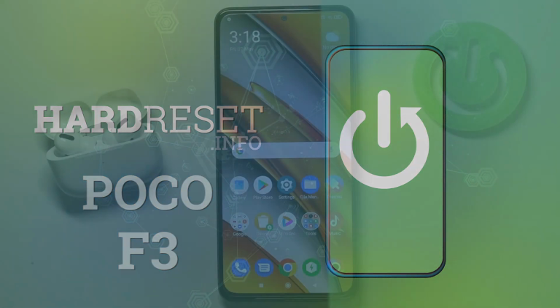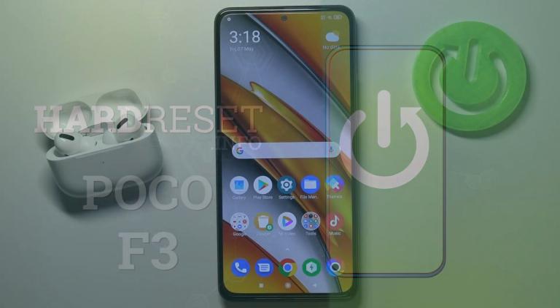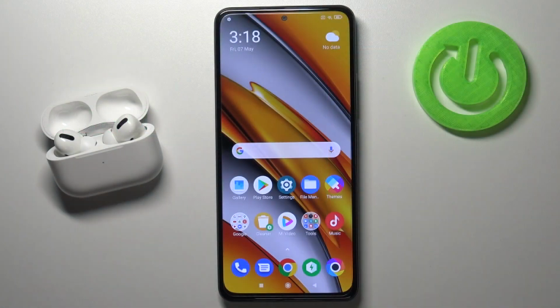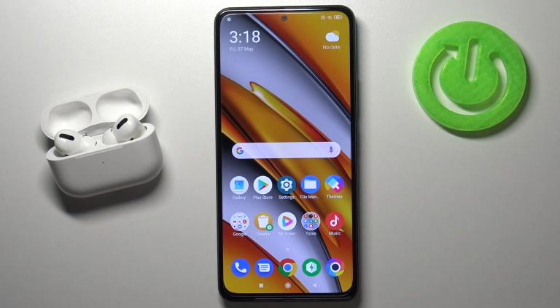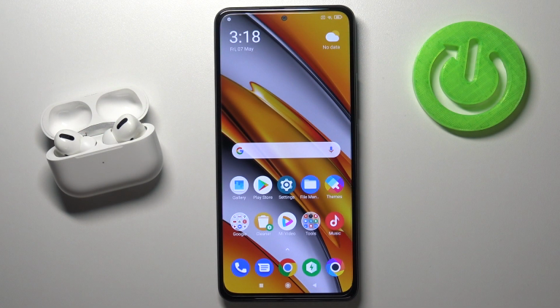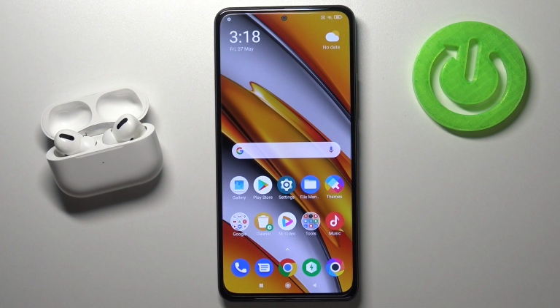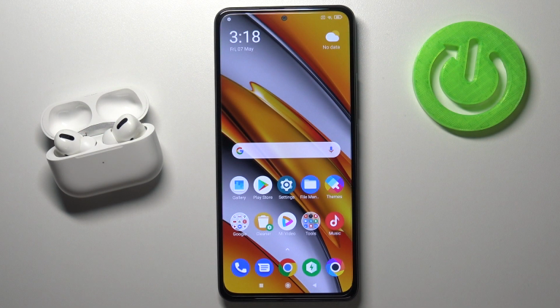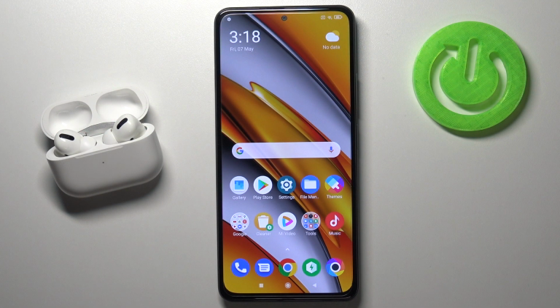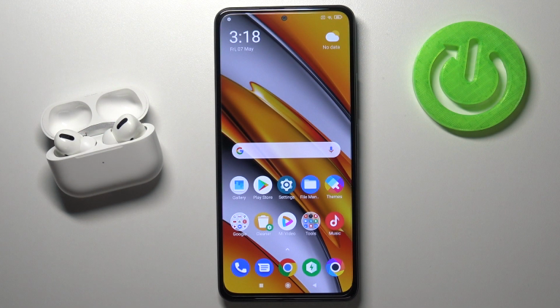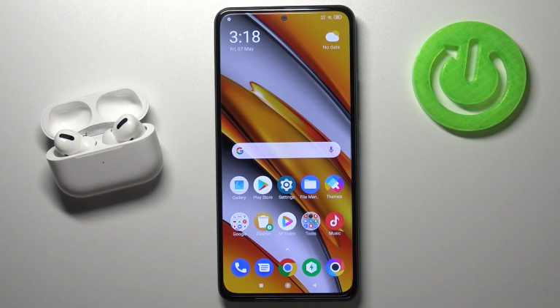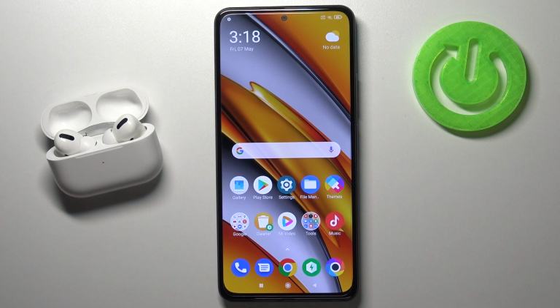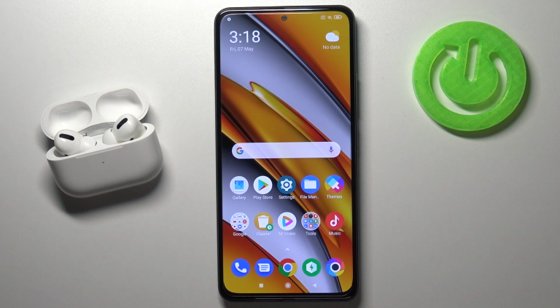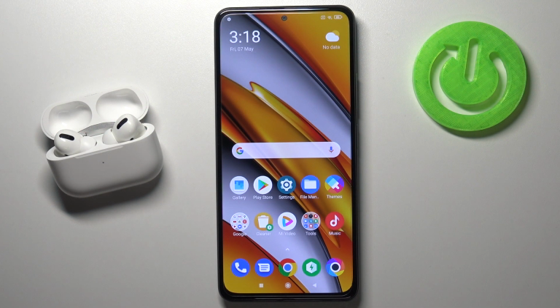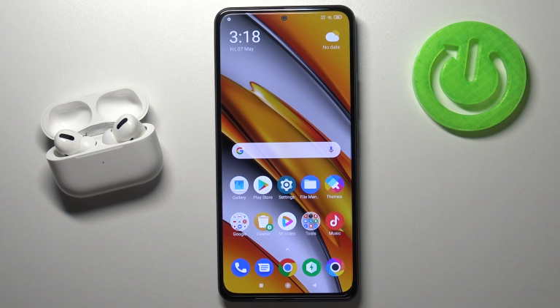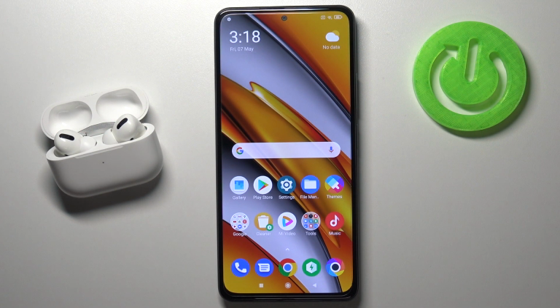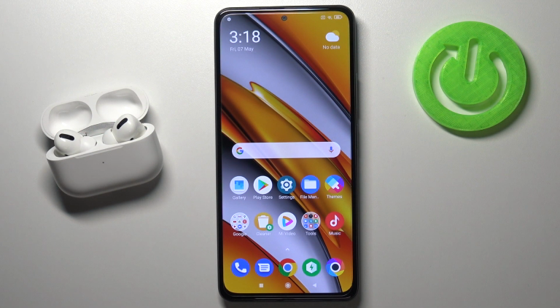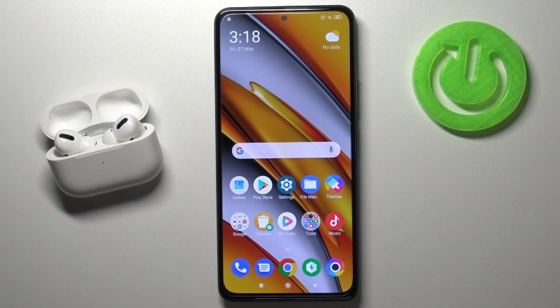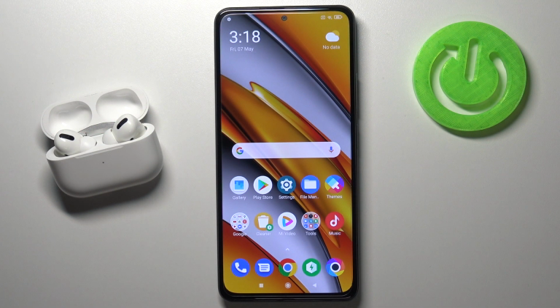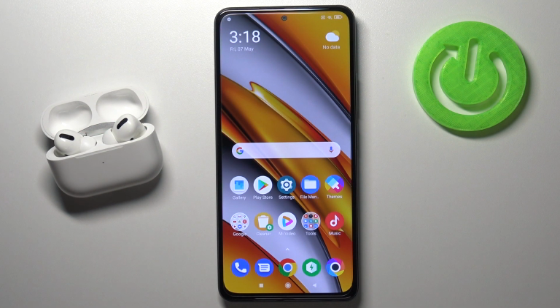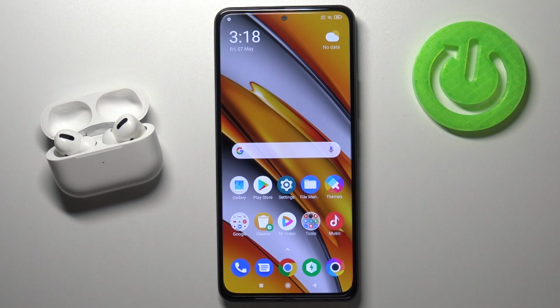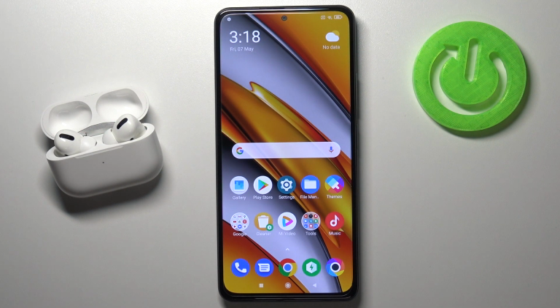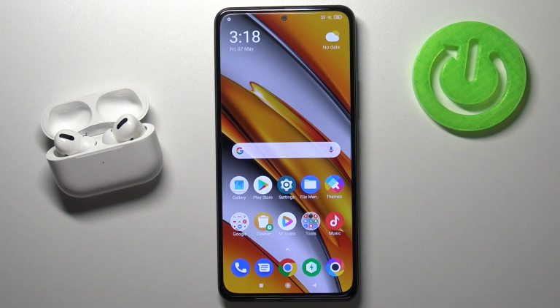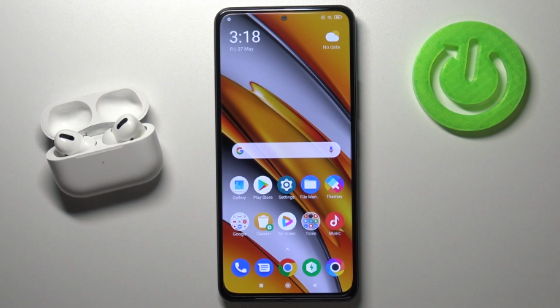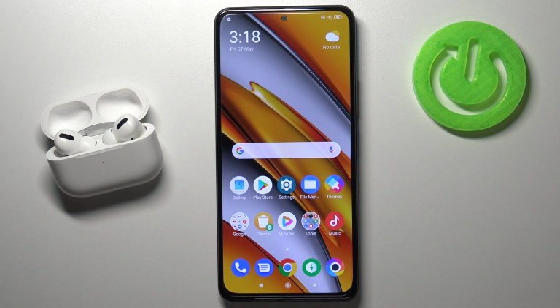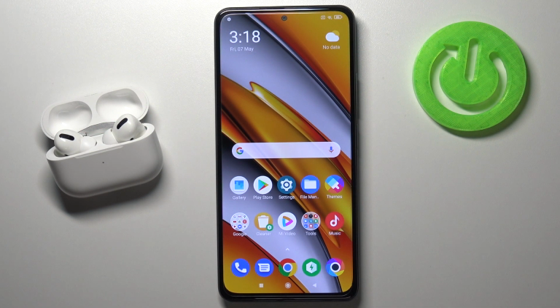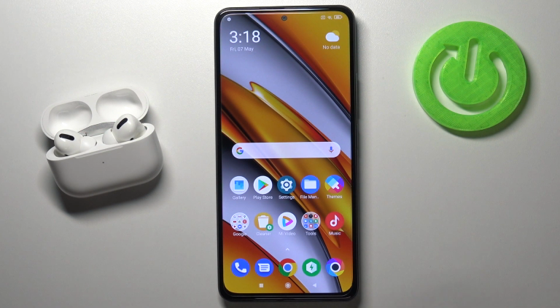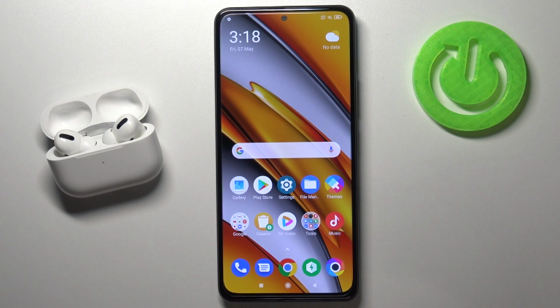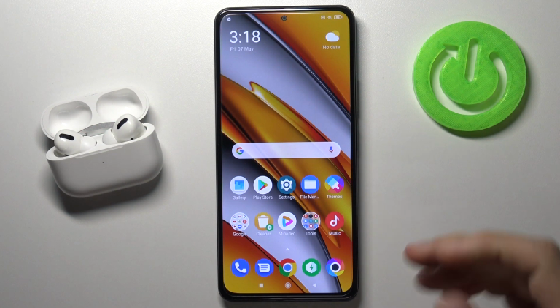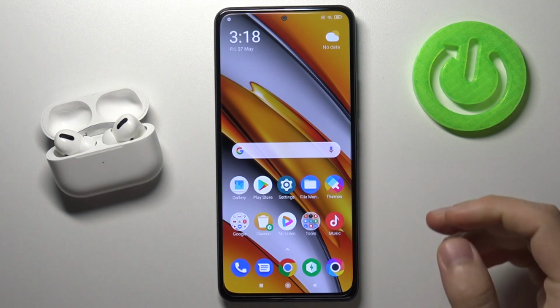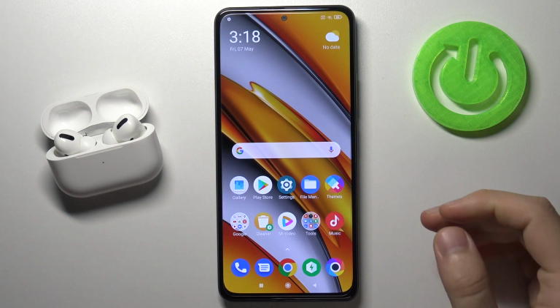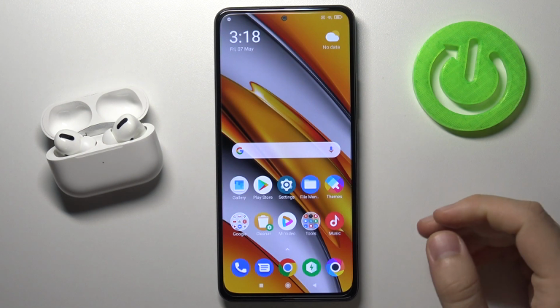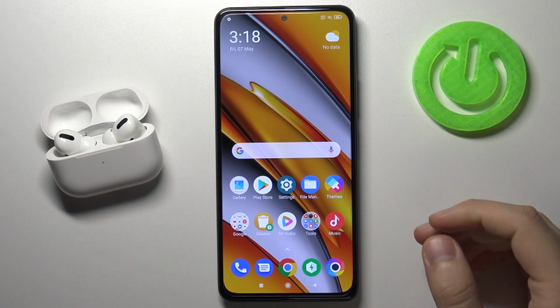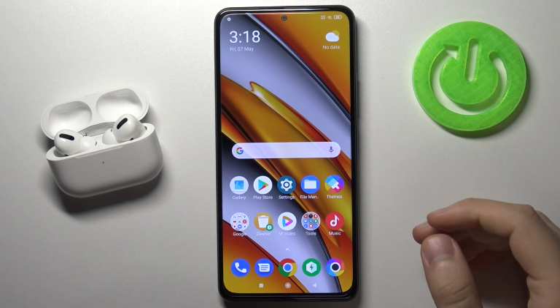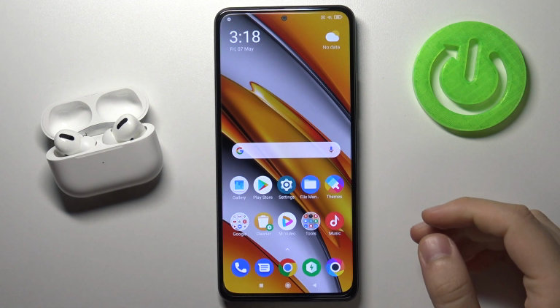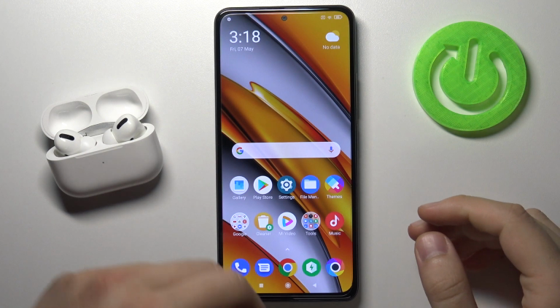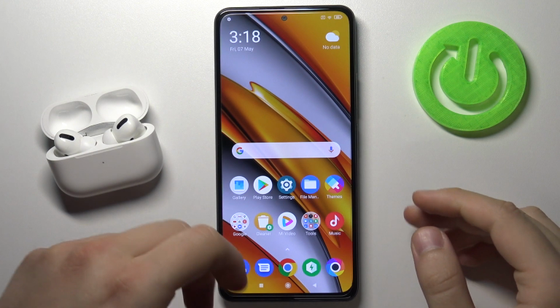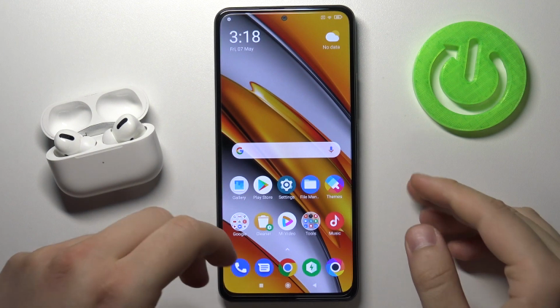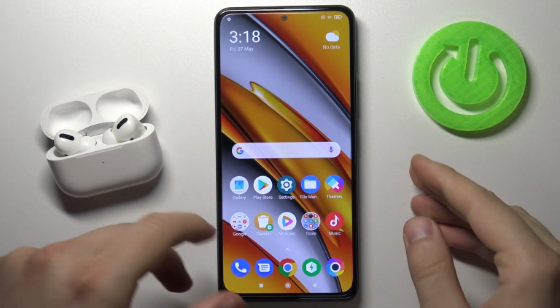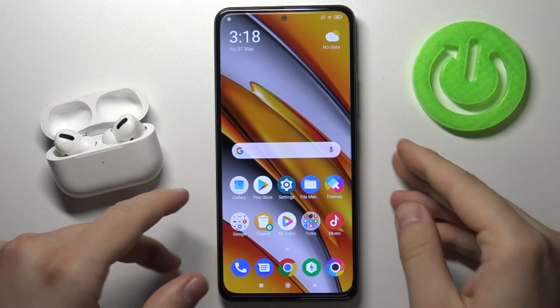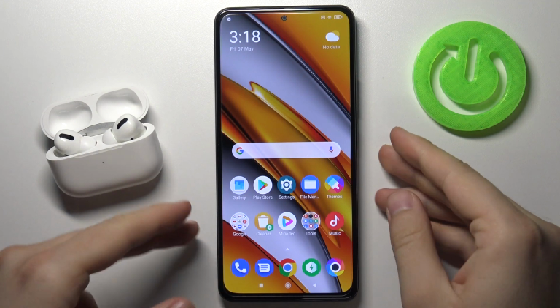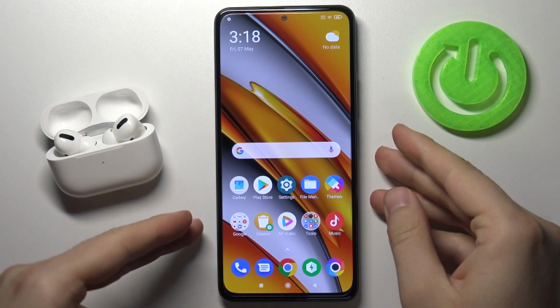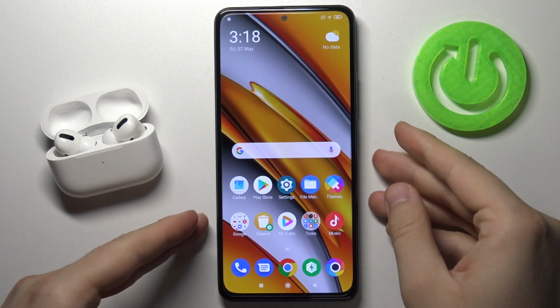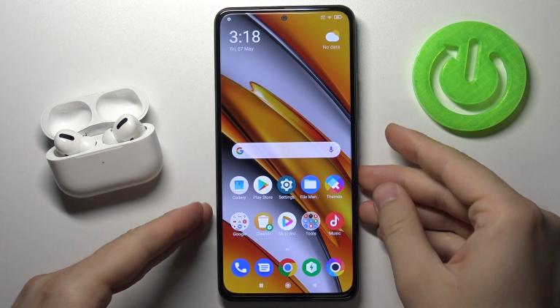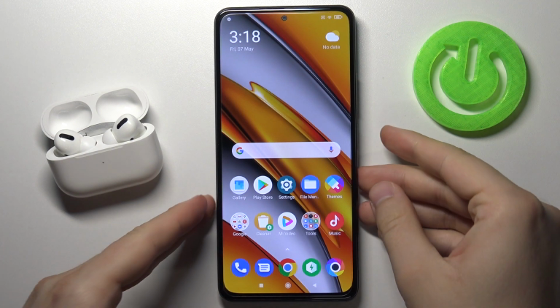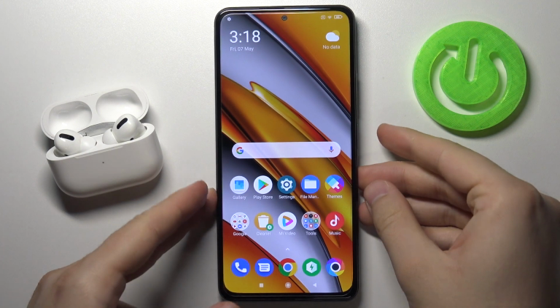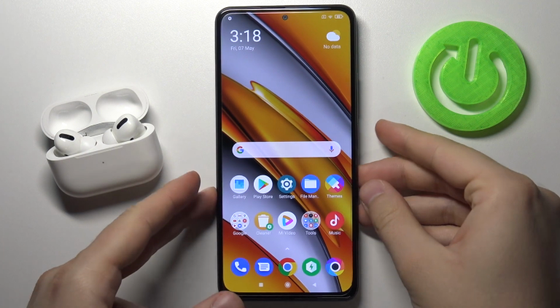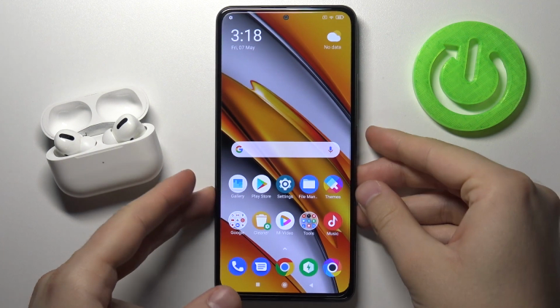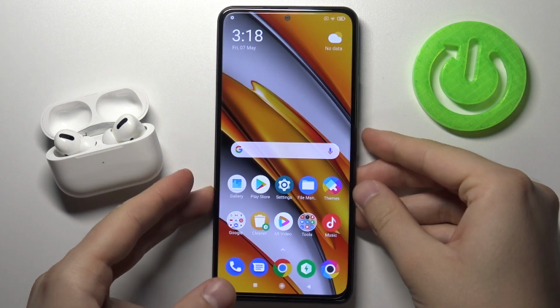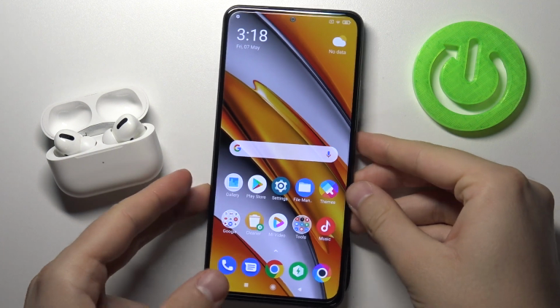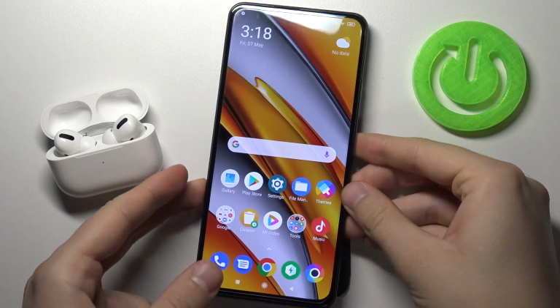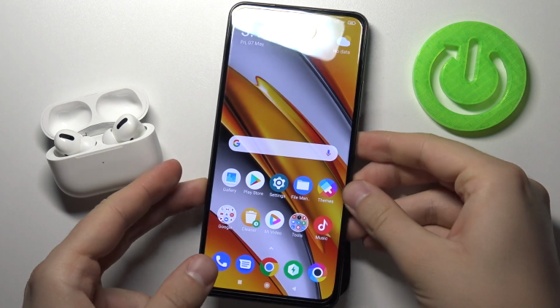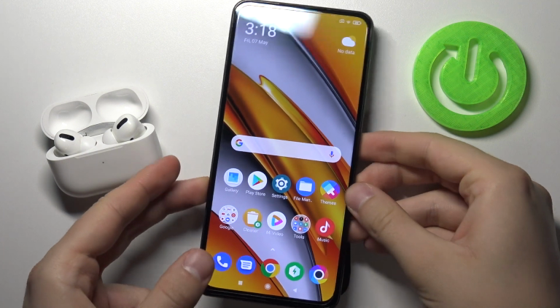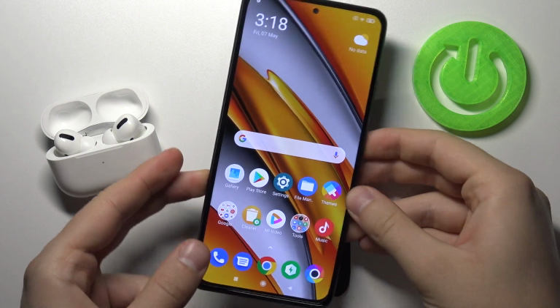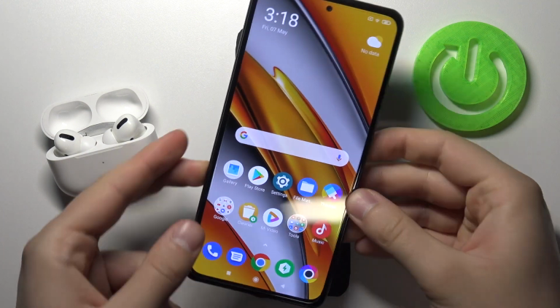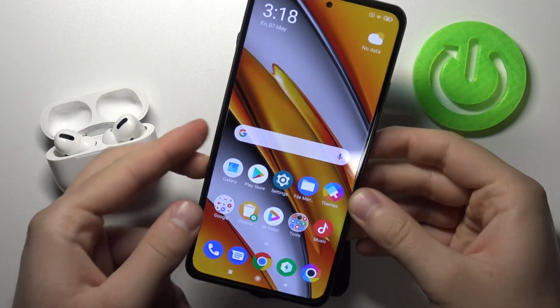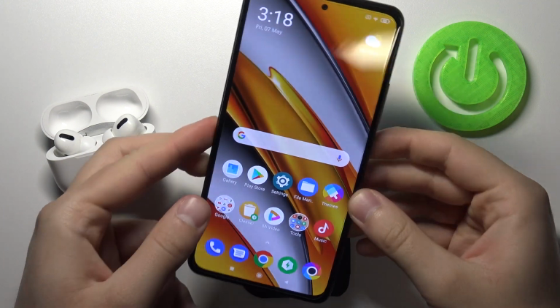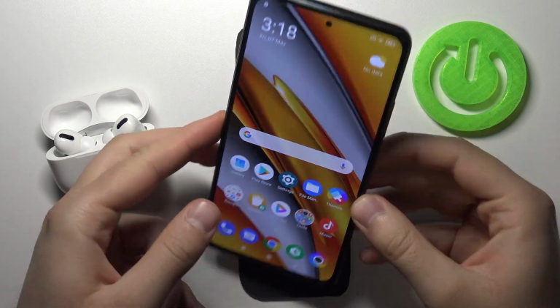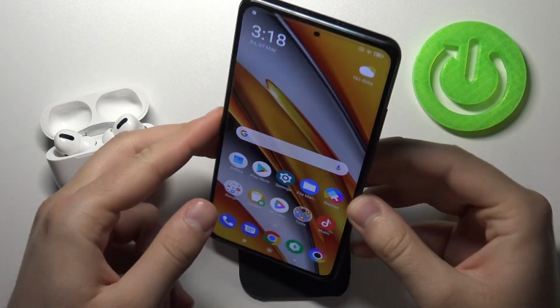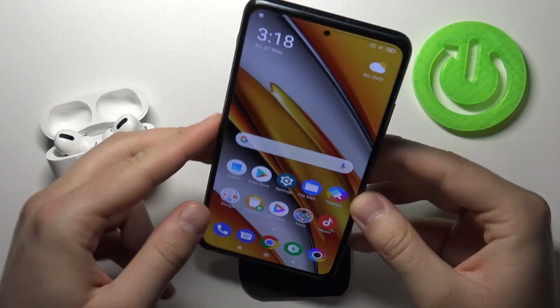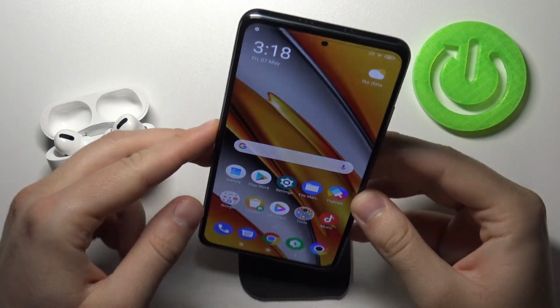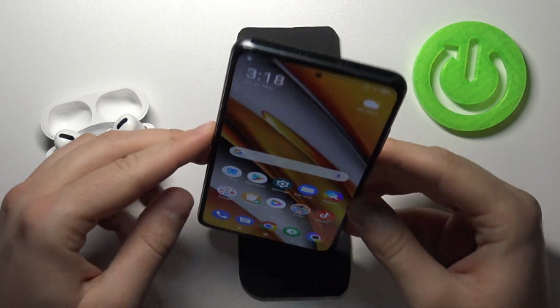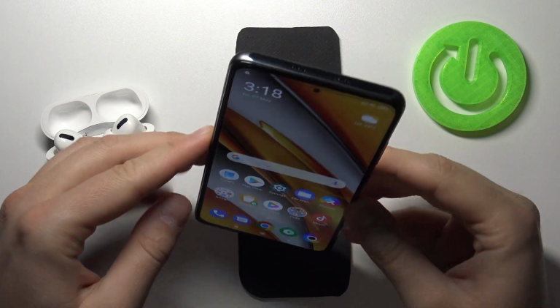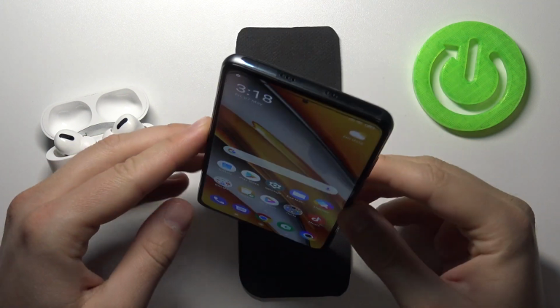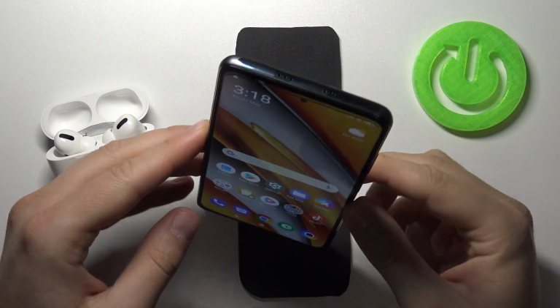Welcome. Today I am with Xiaomi Poco F3 and I will show you how Face Unlock works on this smartphone. So let's make a few tries.